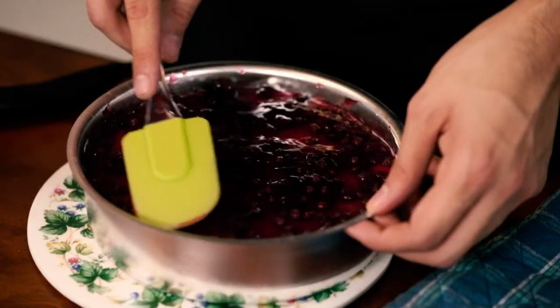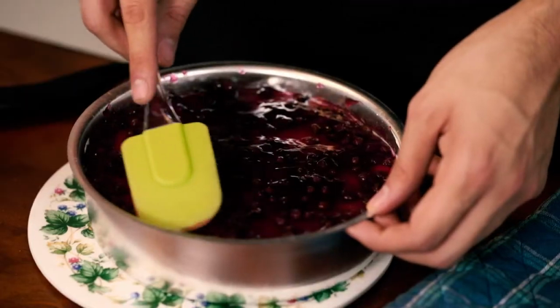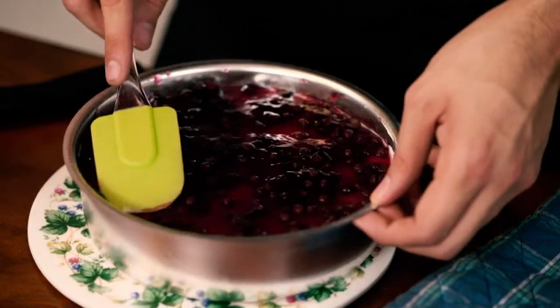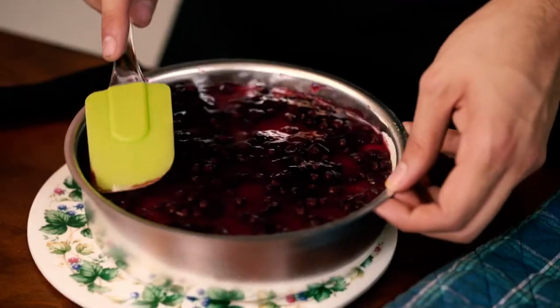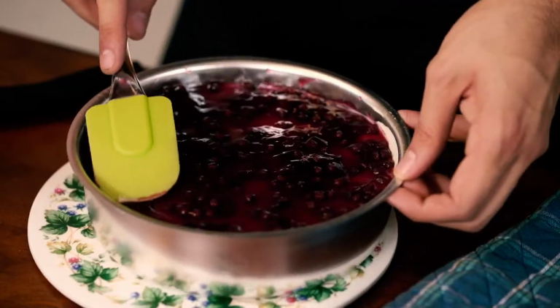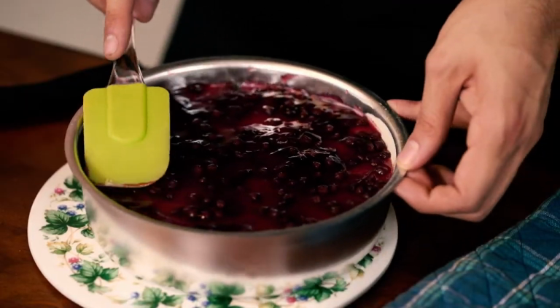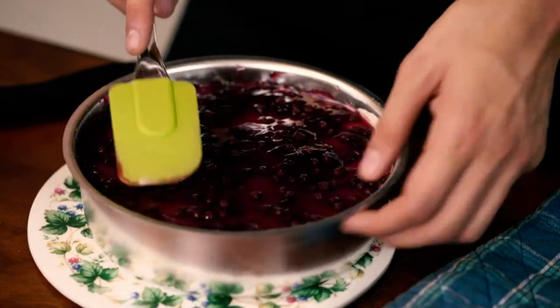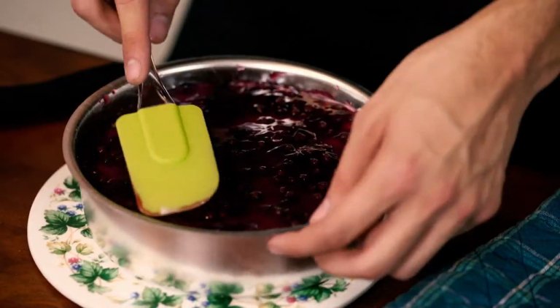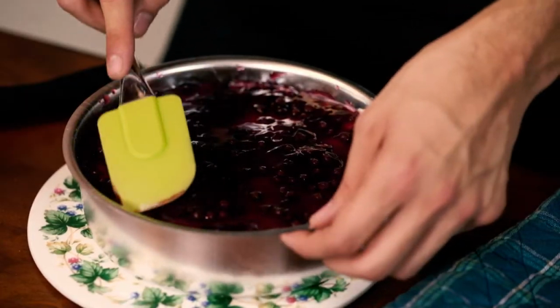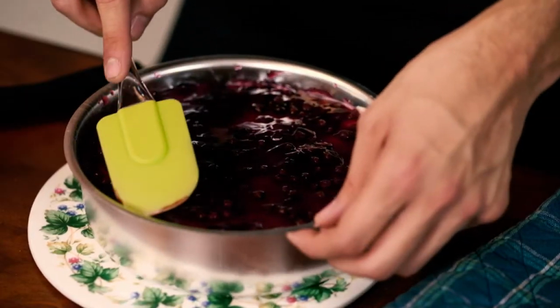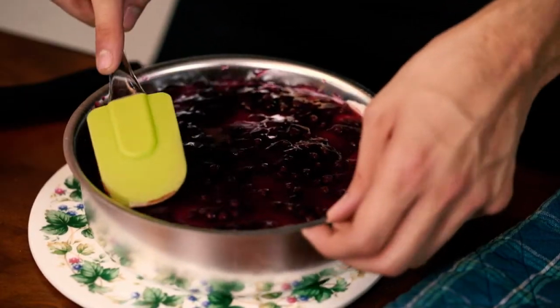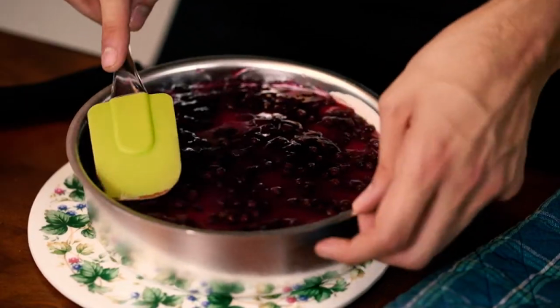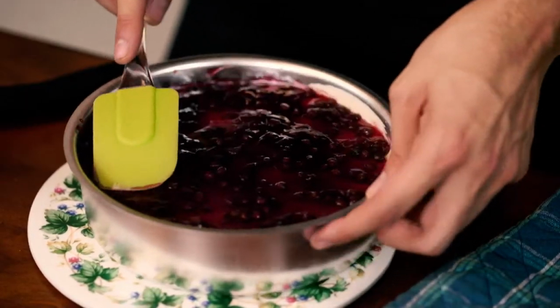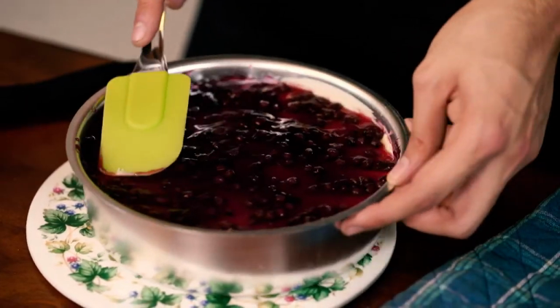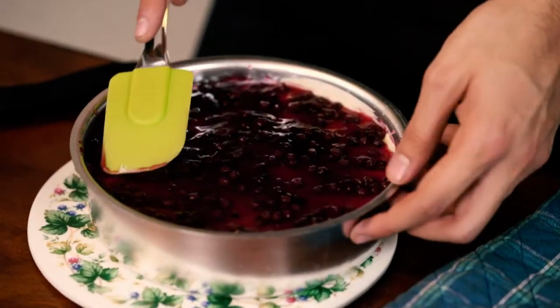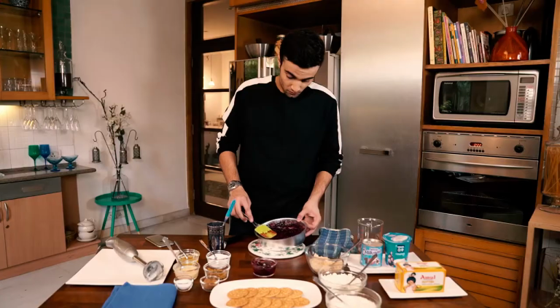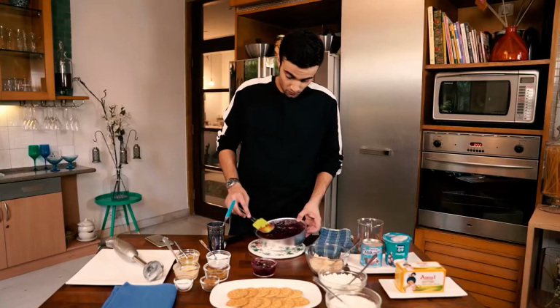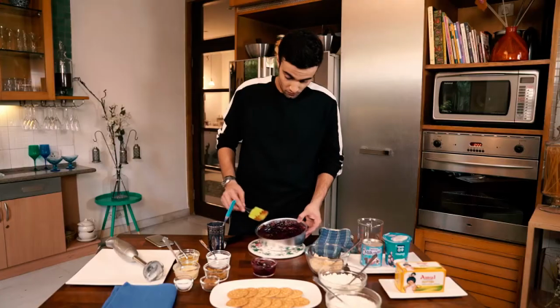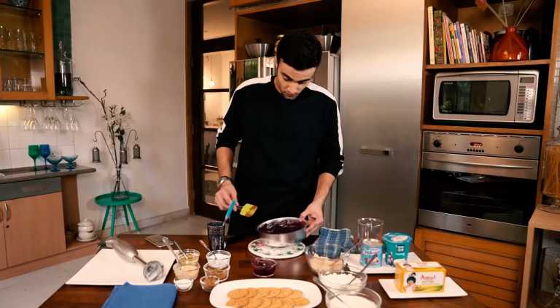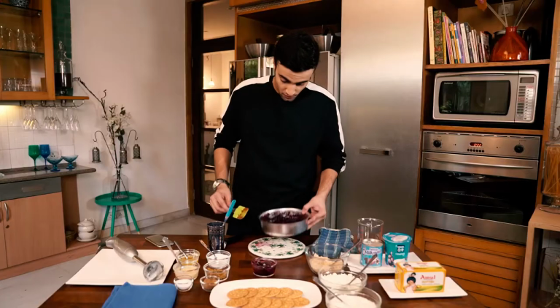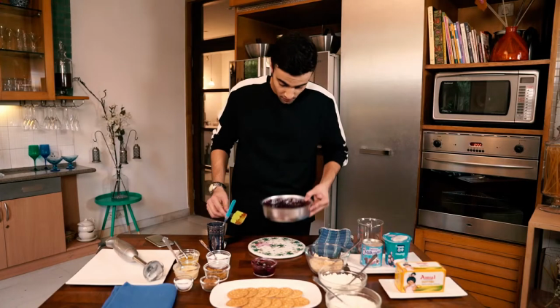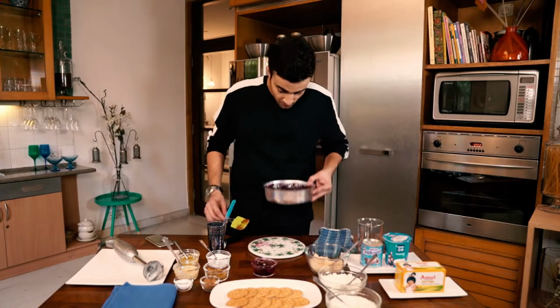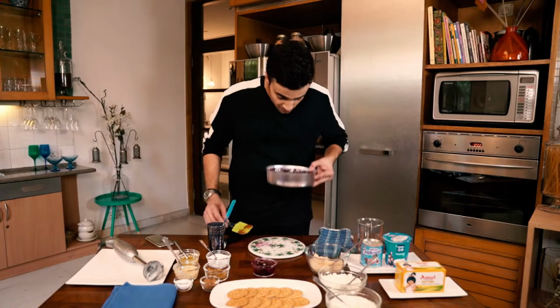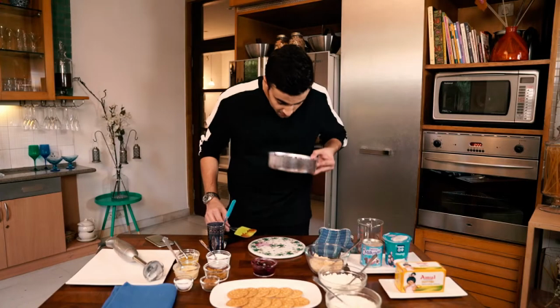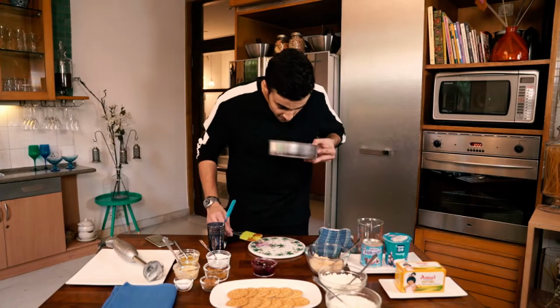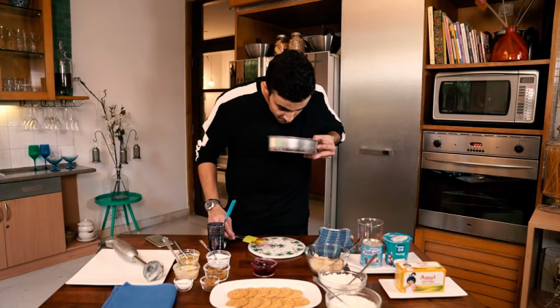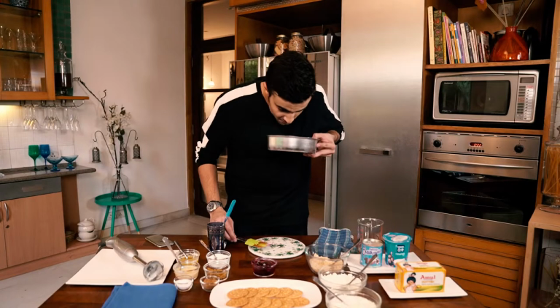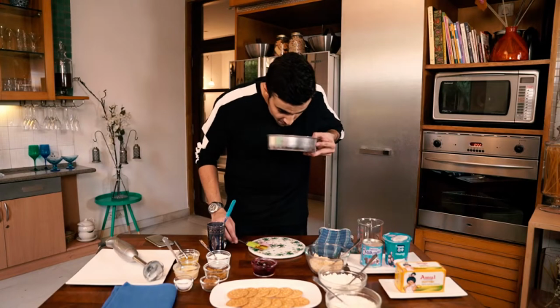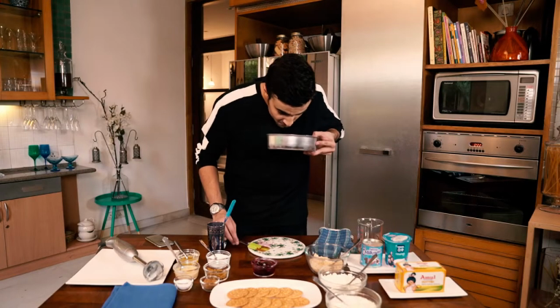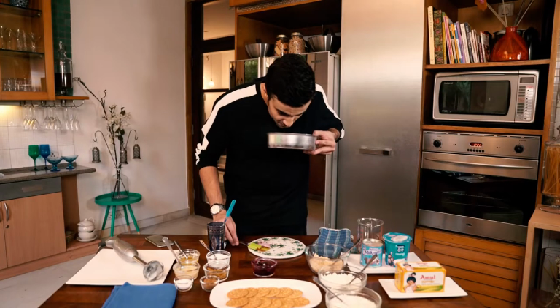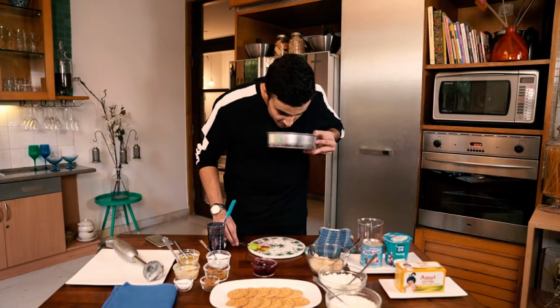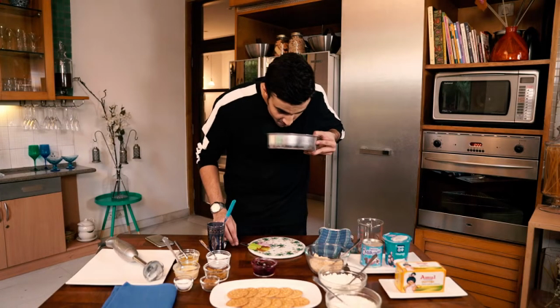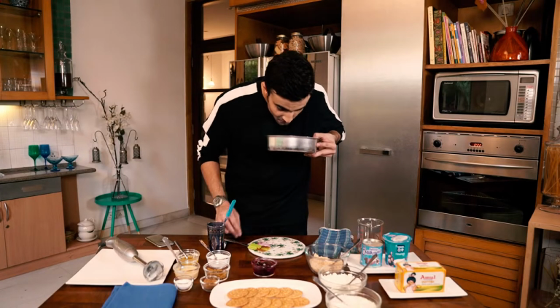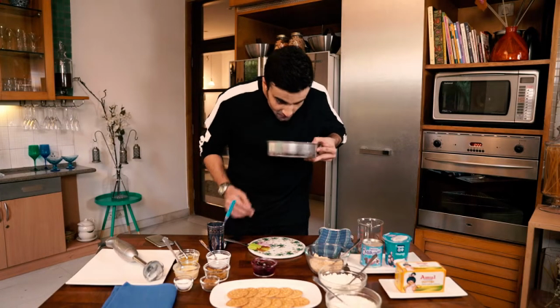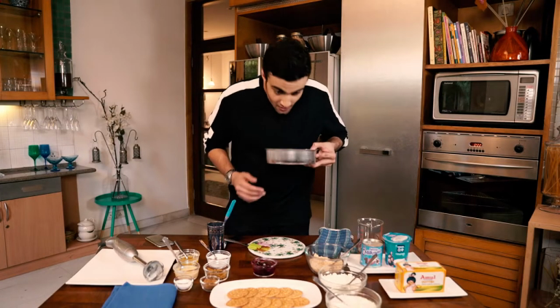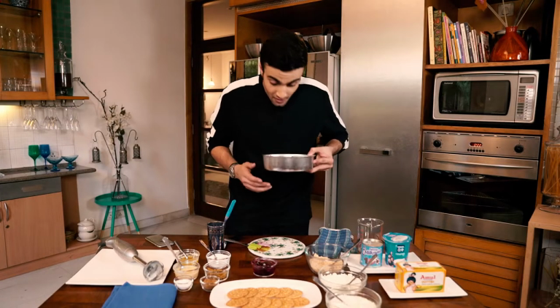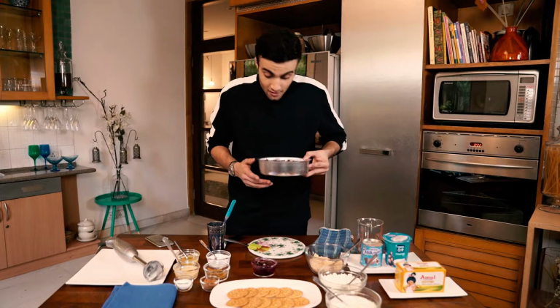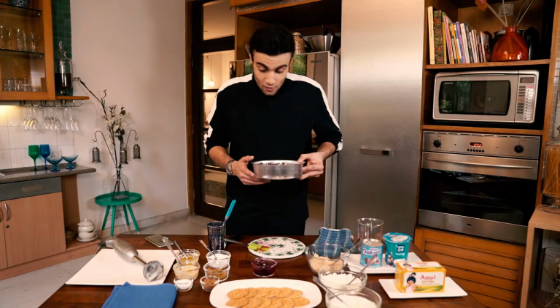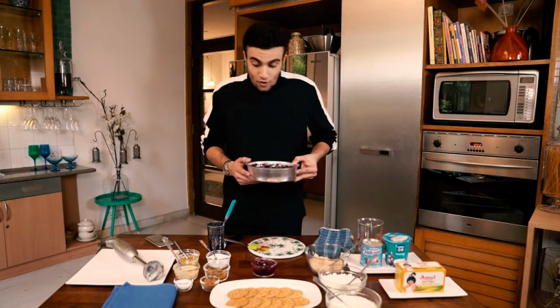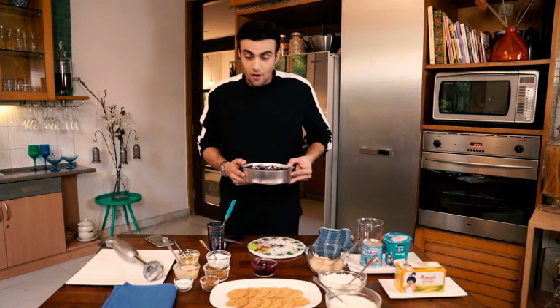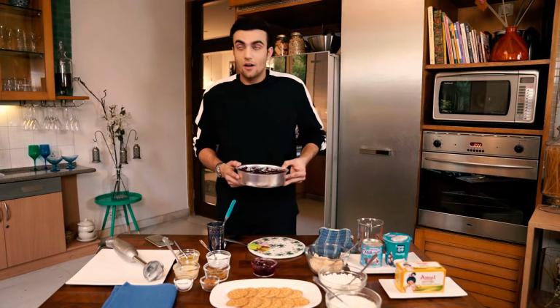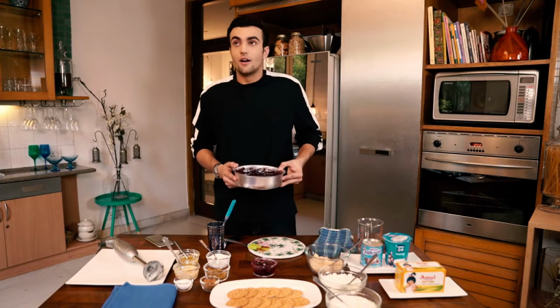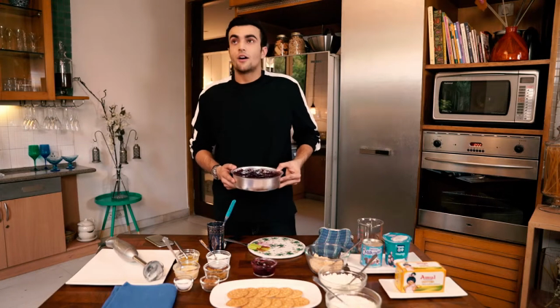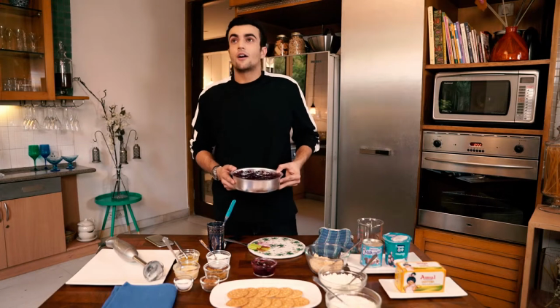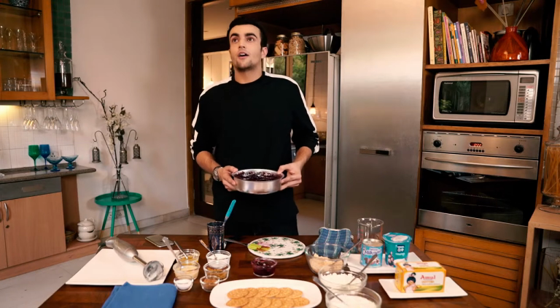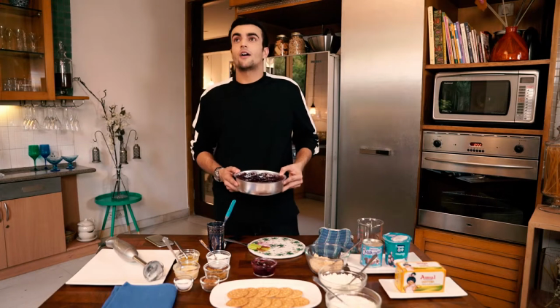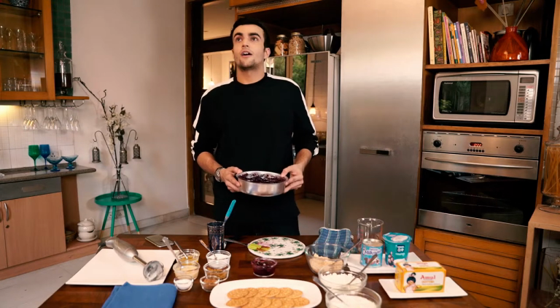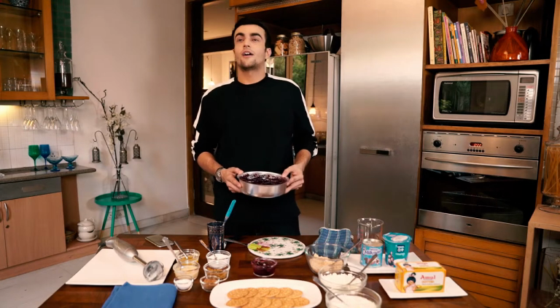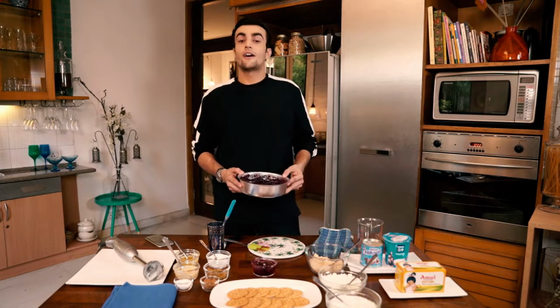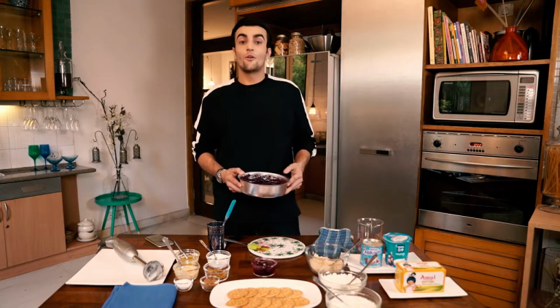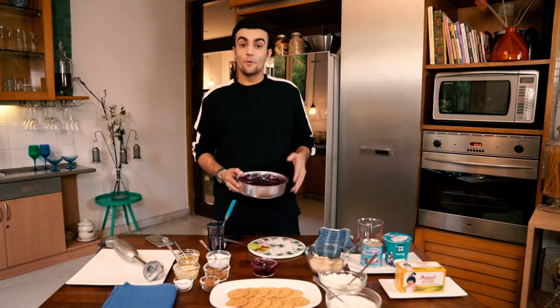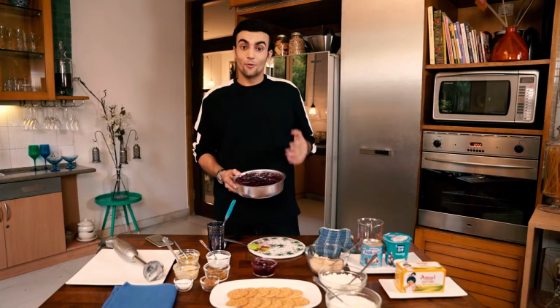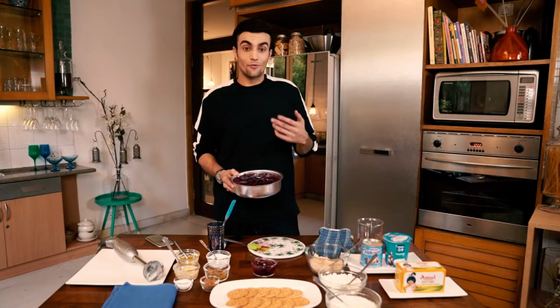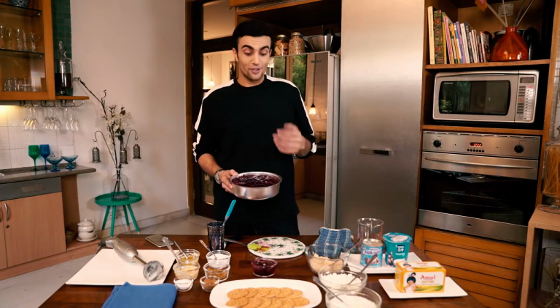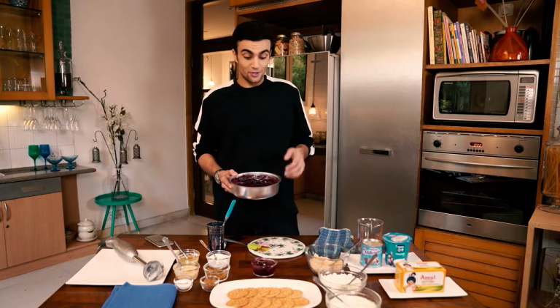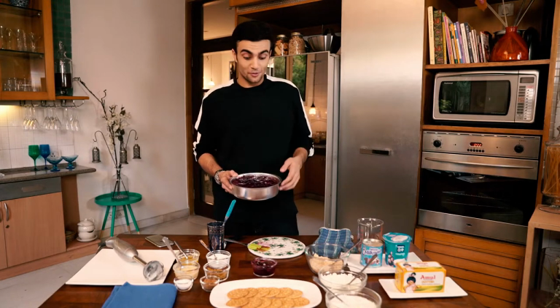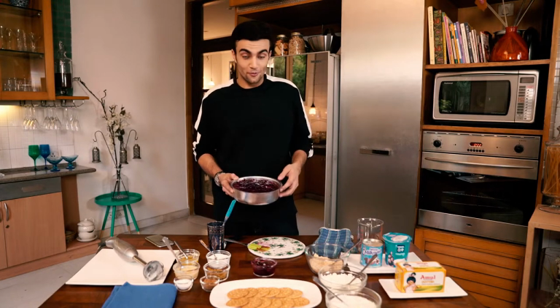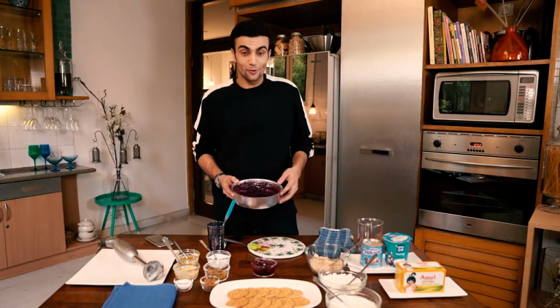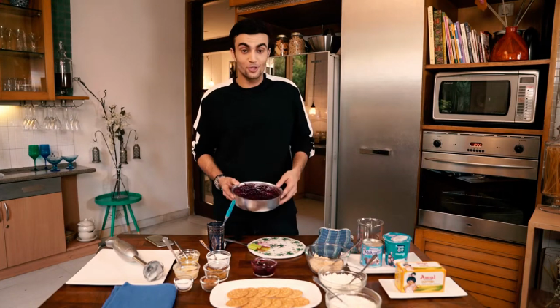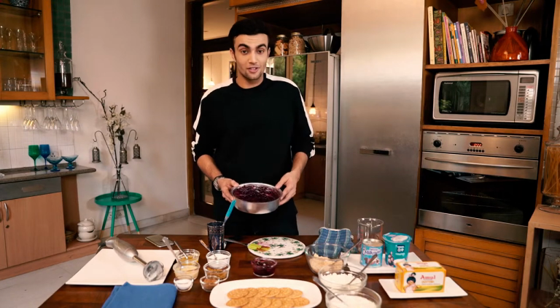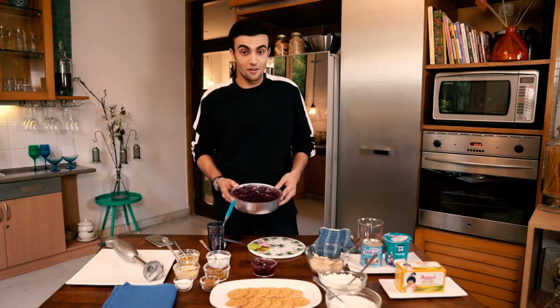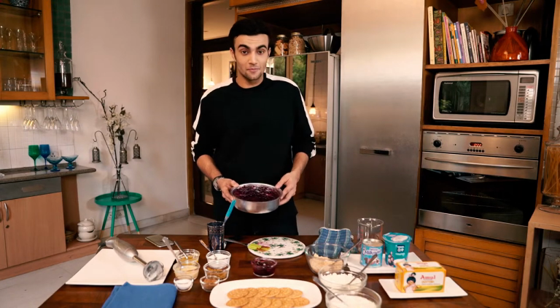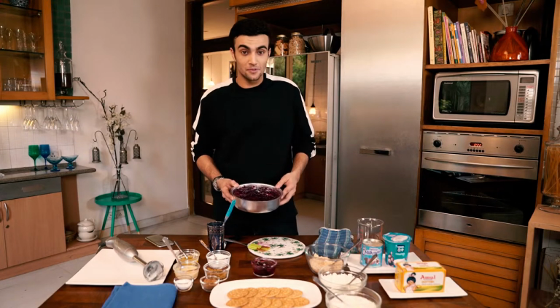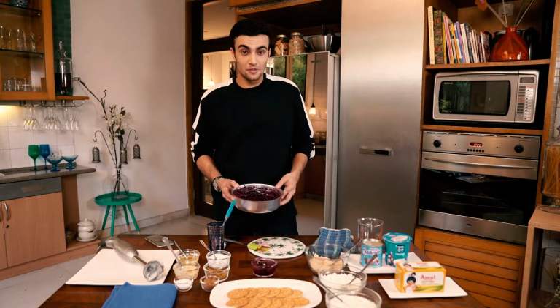I think she is going to love it. I hope I don't finish this before she comes, but I have a feeling this date is going to be a success.